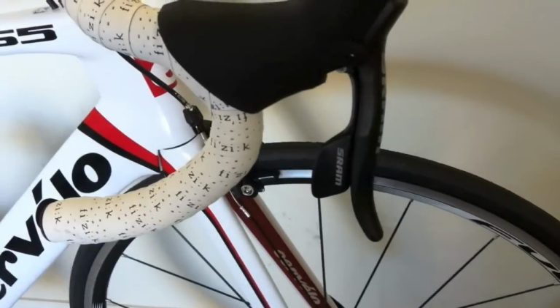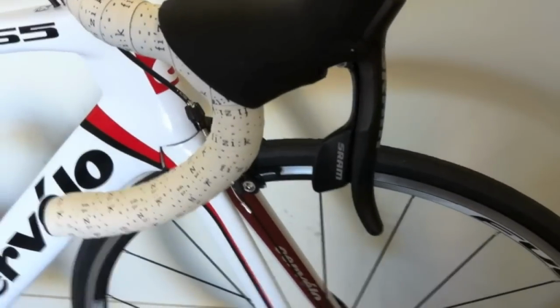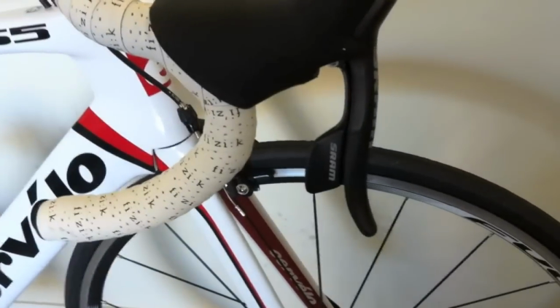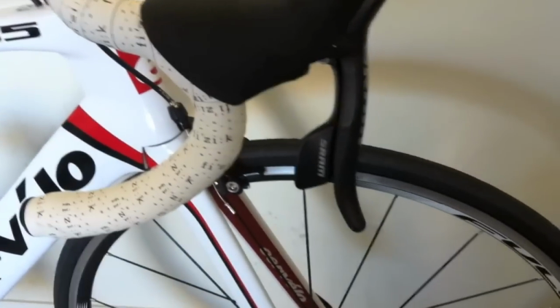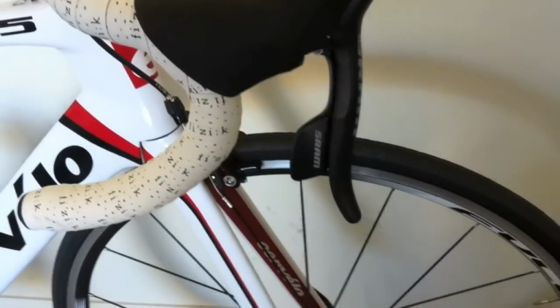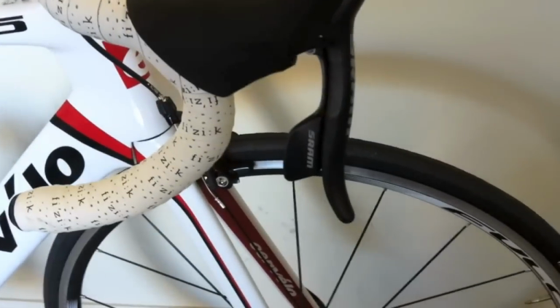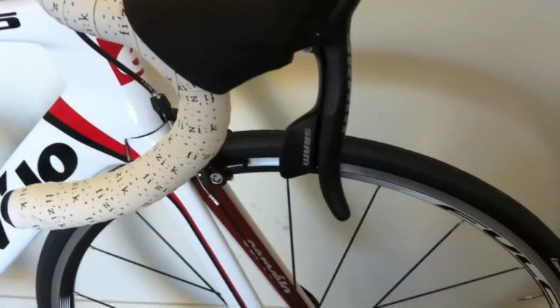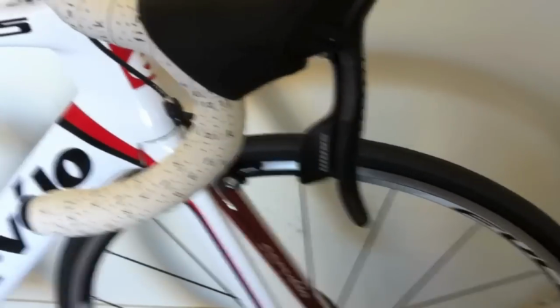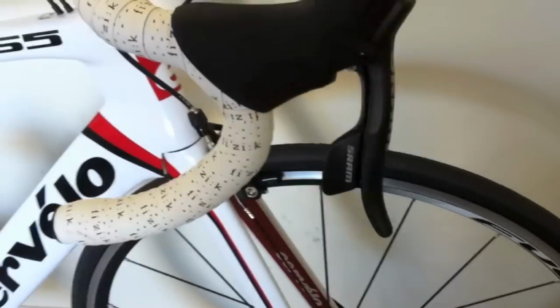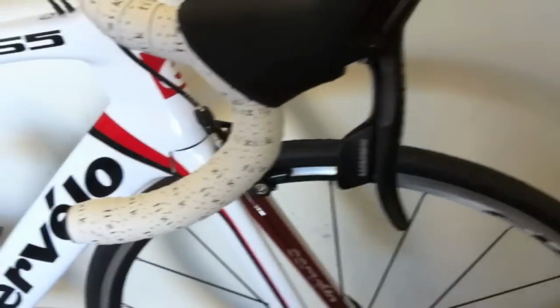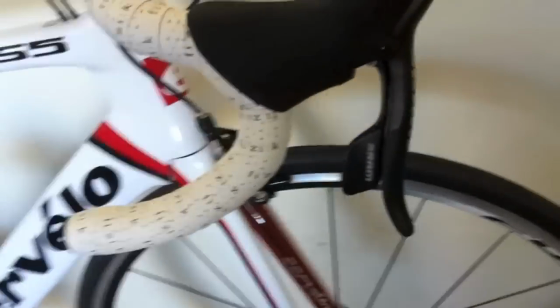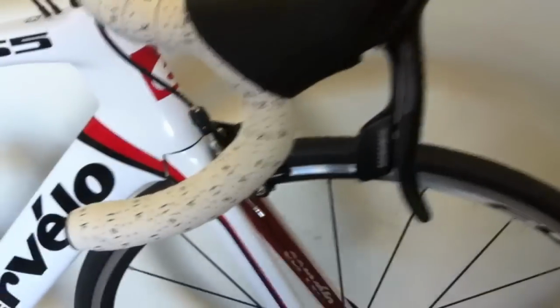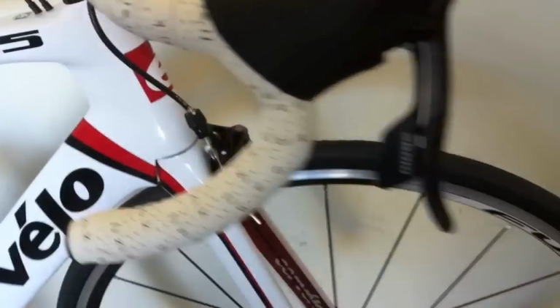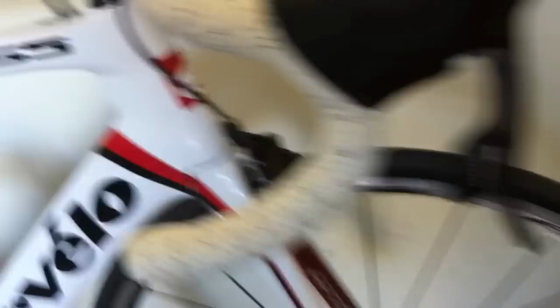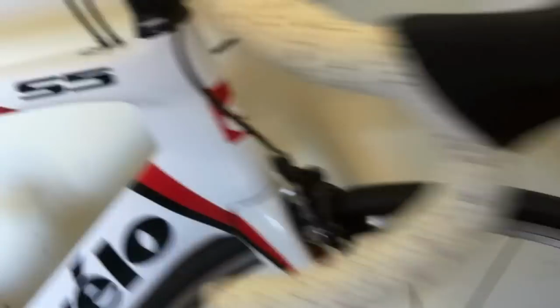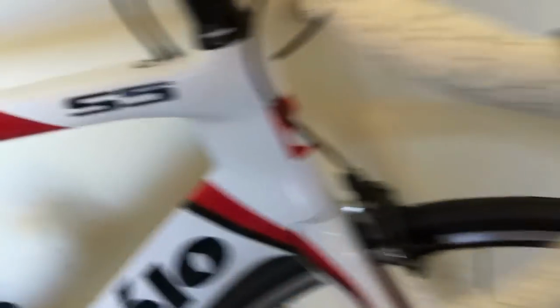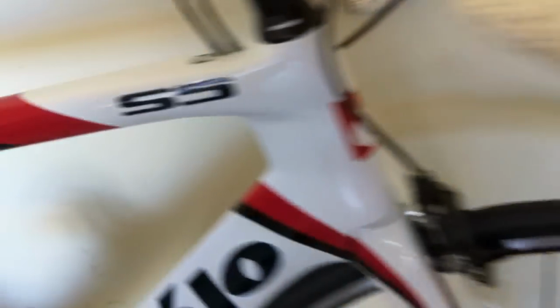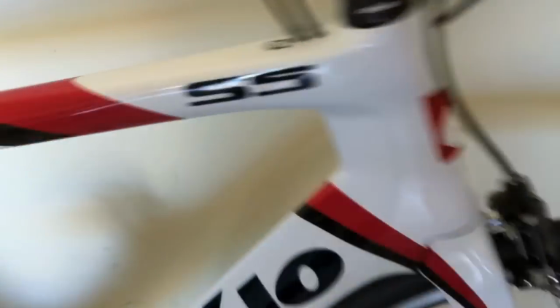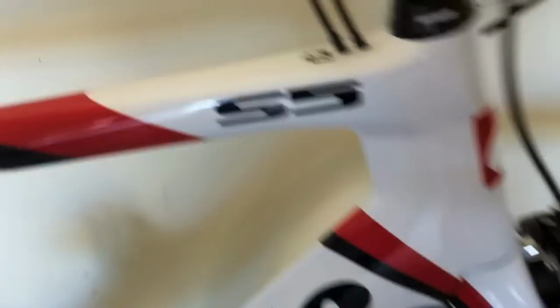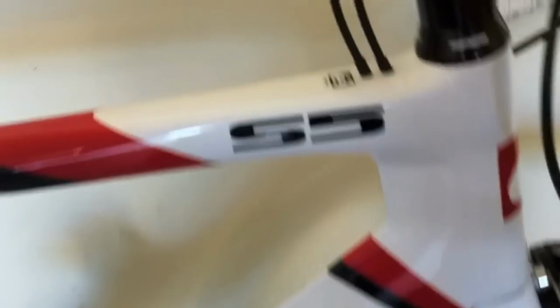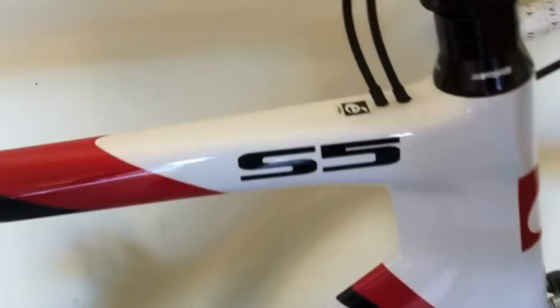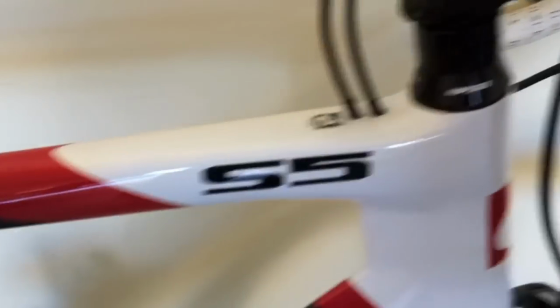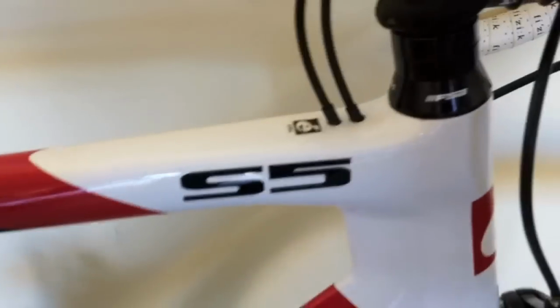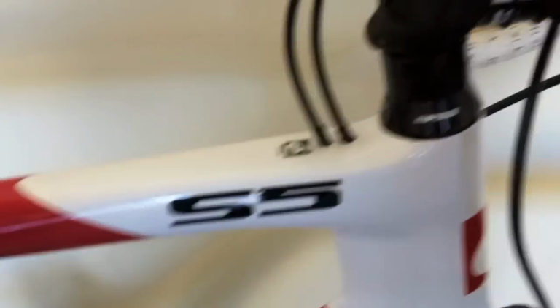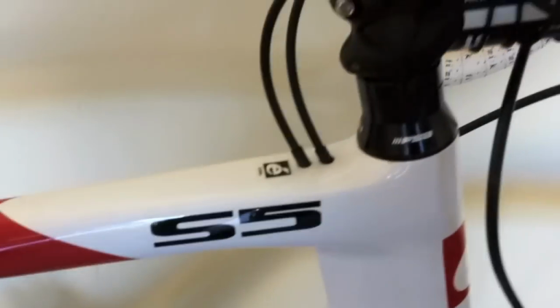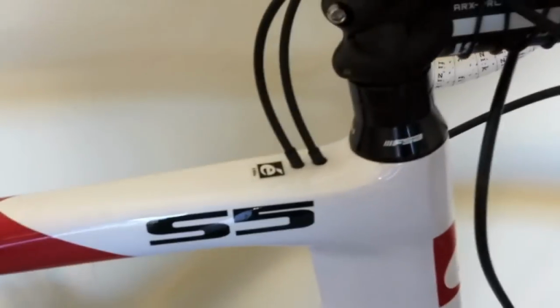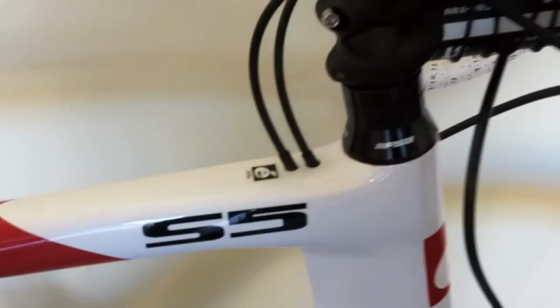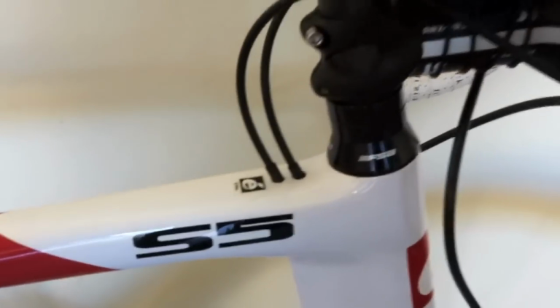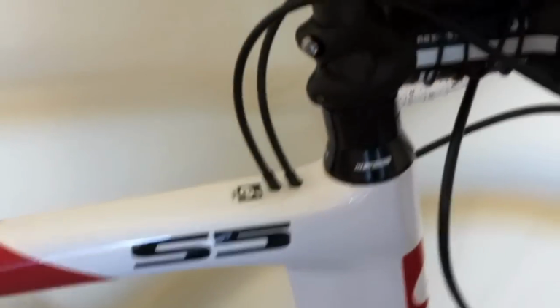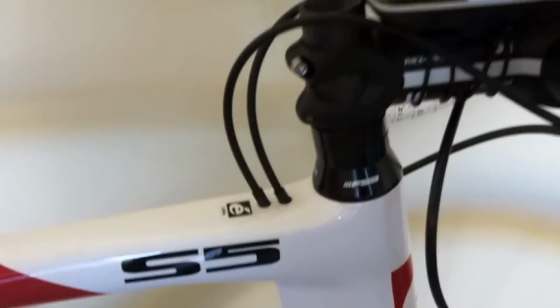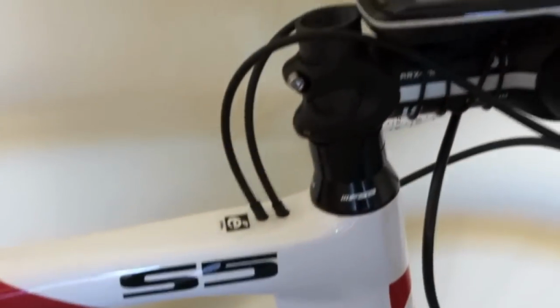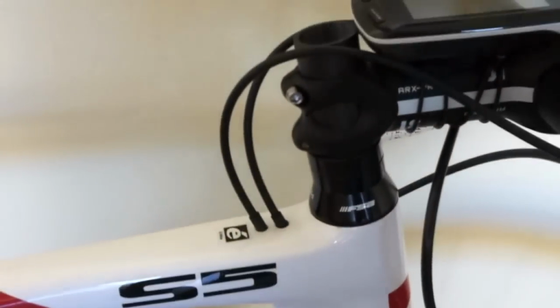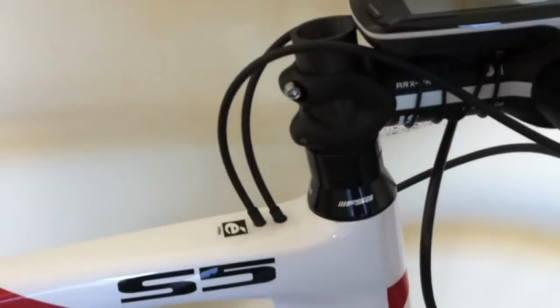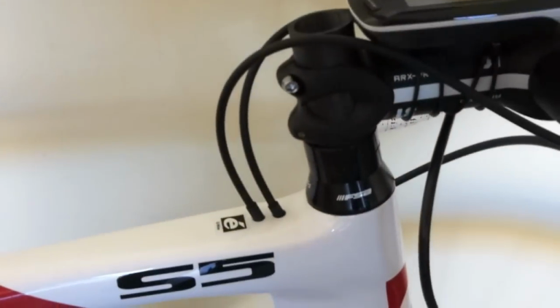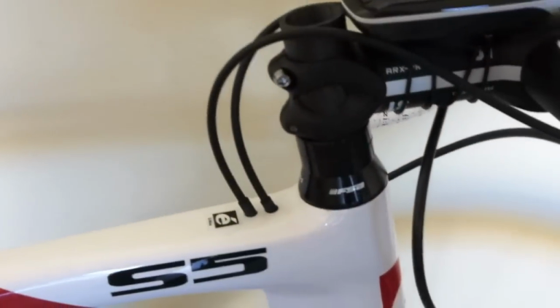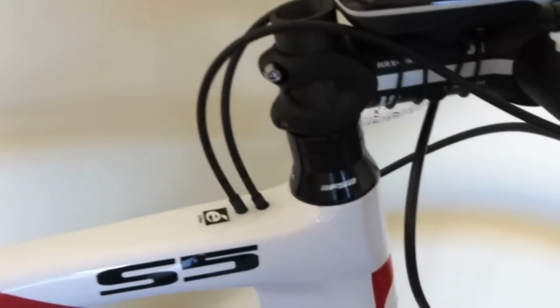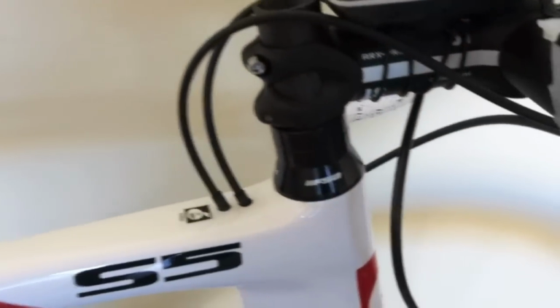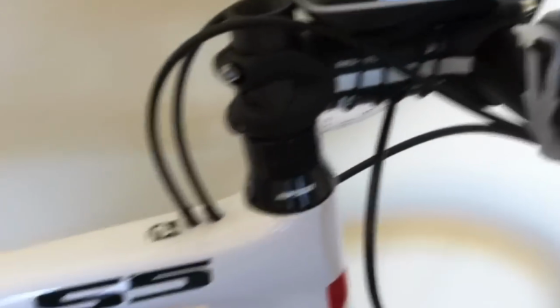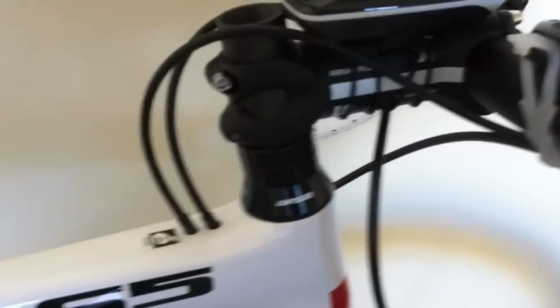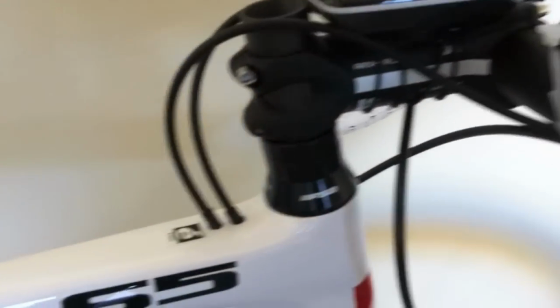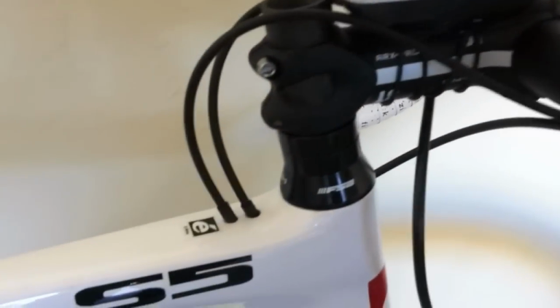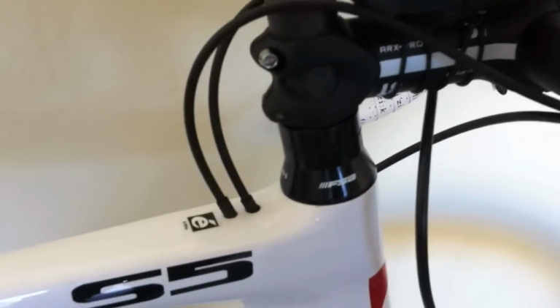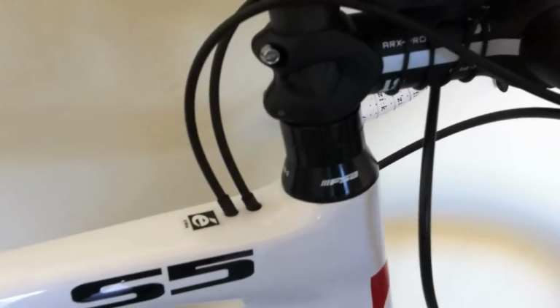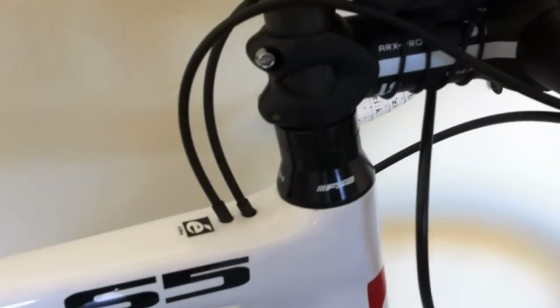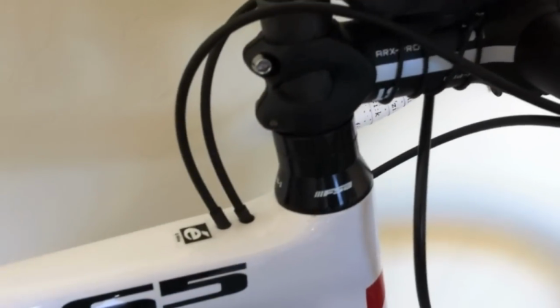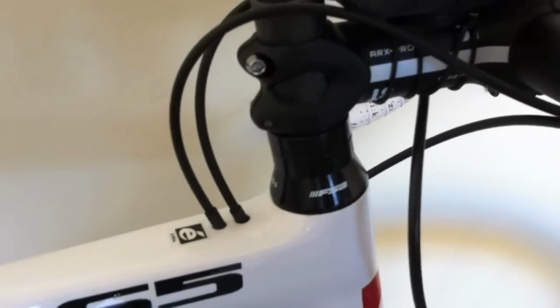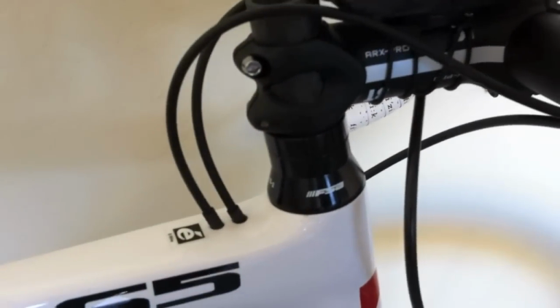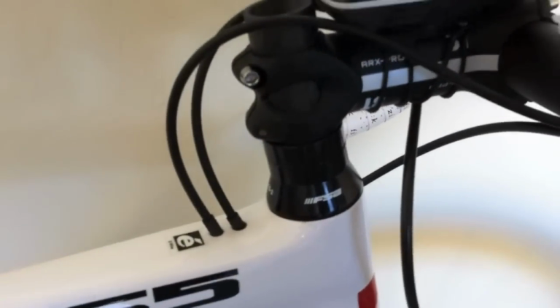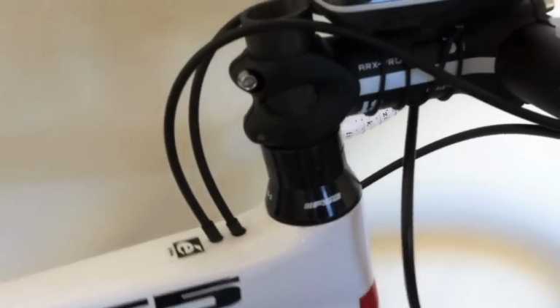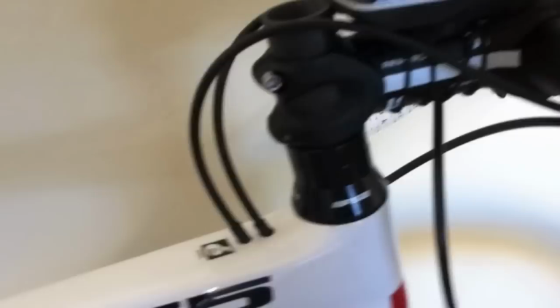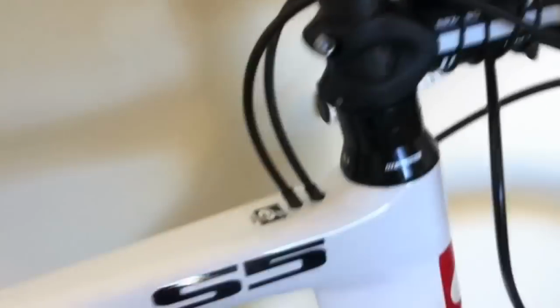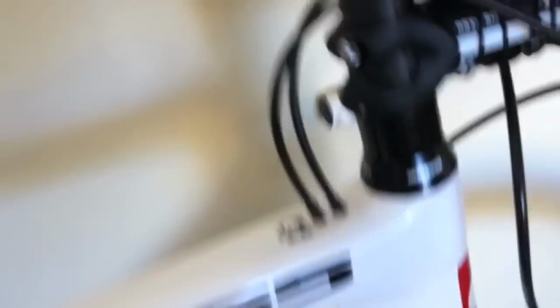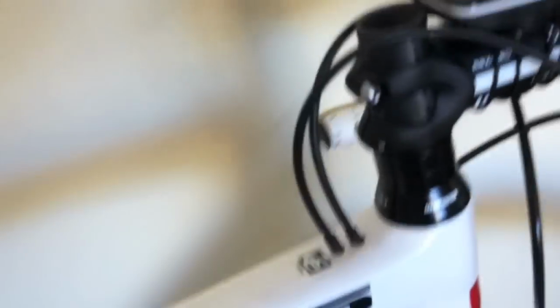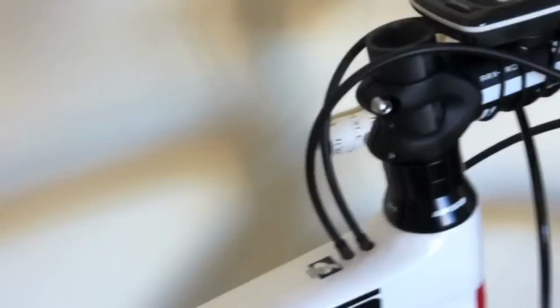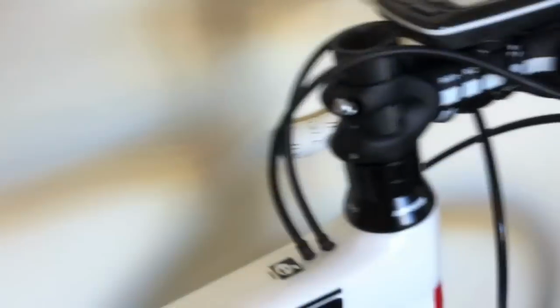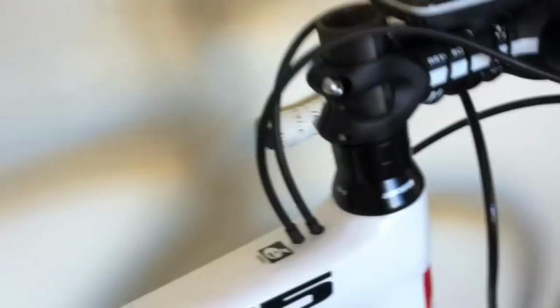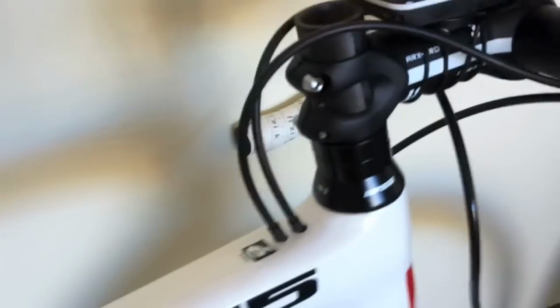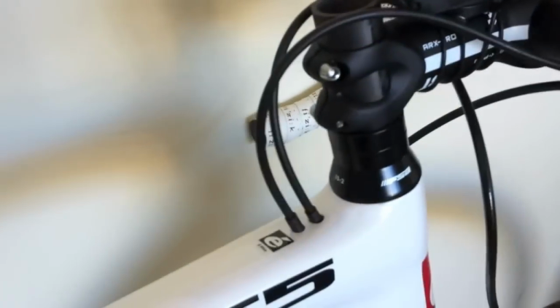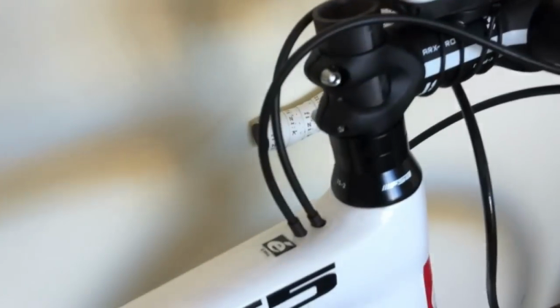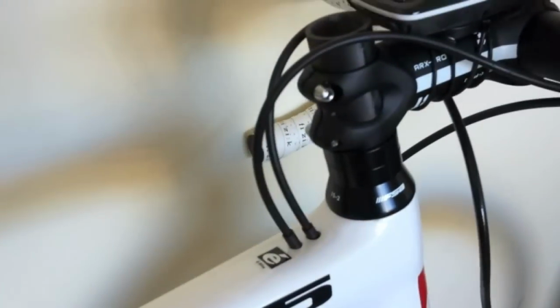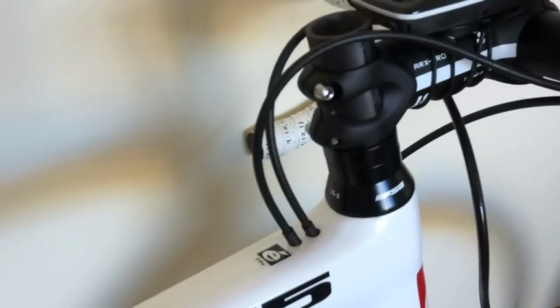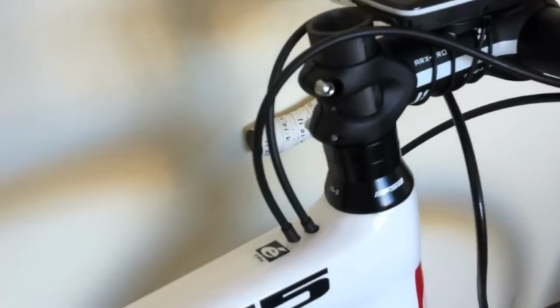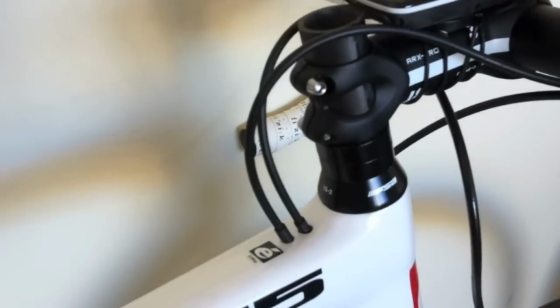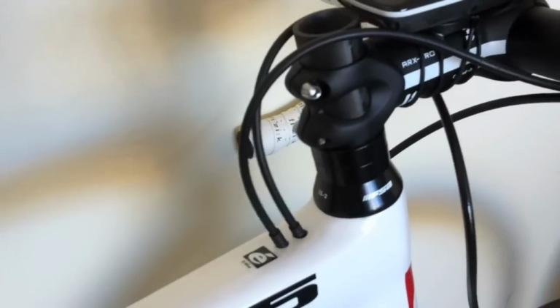The annoying thing about all Cervelo bikes is their stem. Once I get it cut and welded, I can't change the amount of spacers I have on the headset.